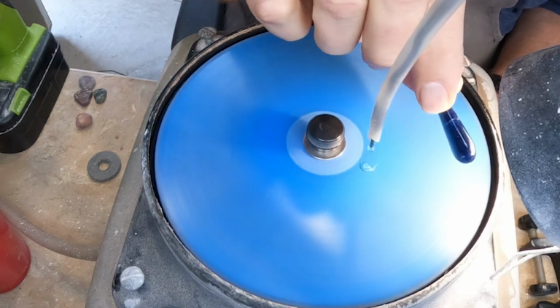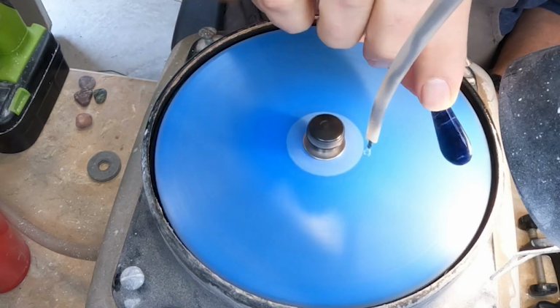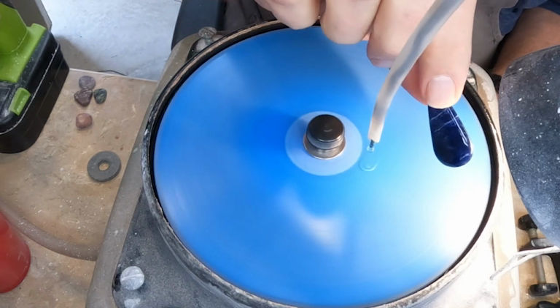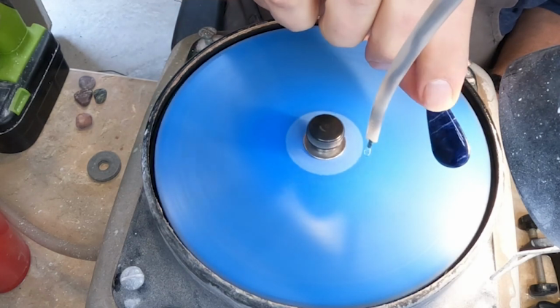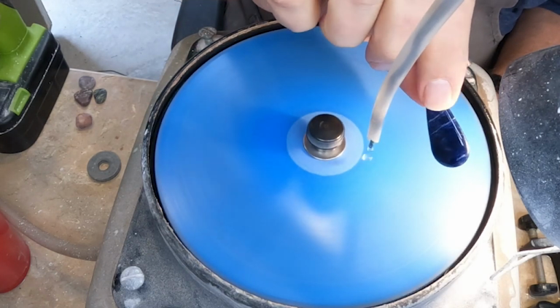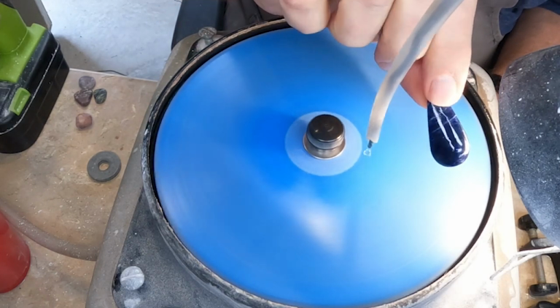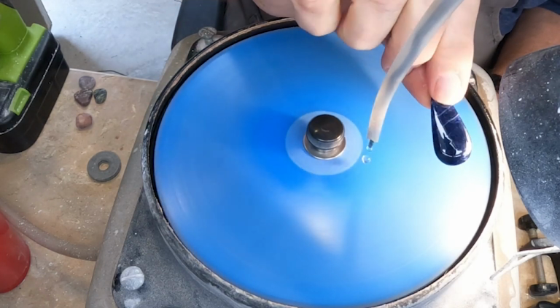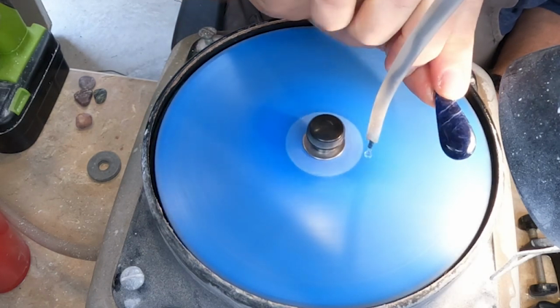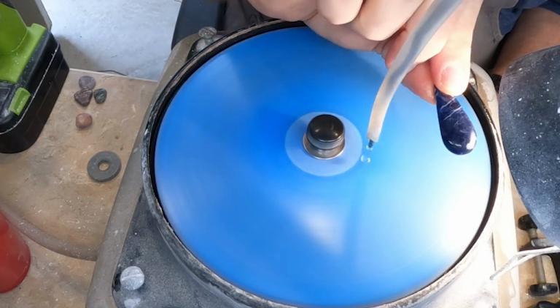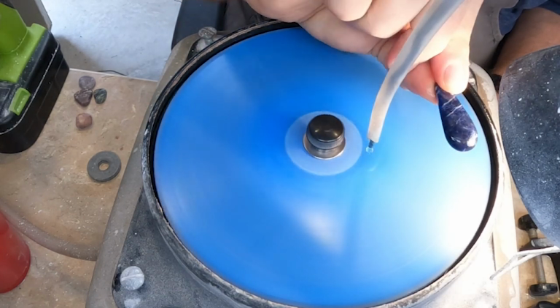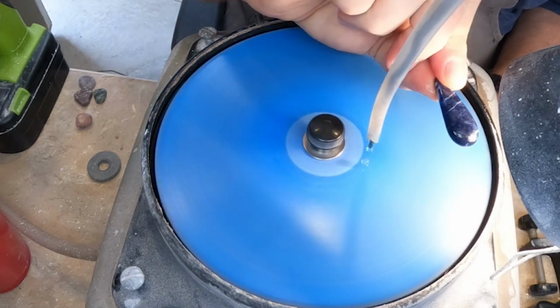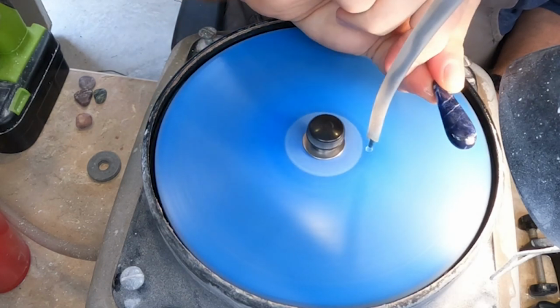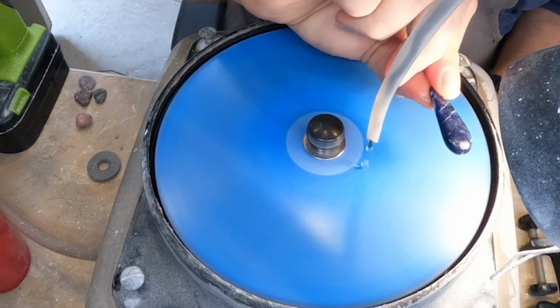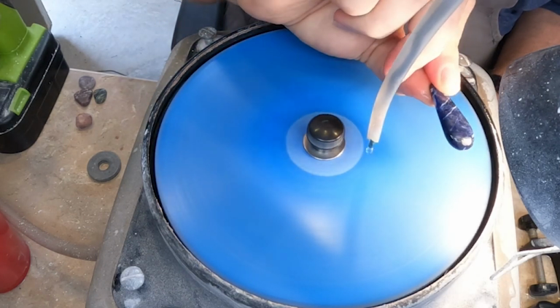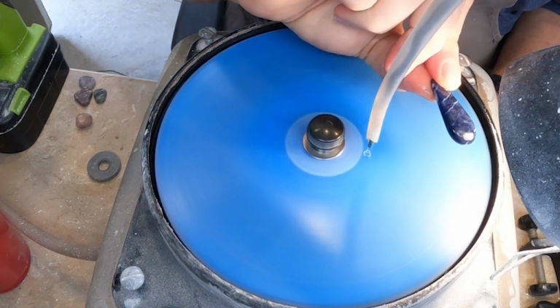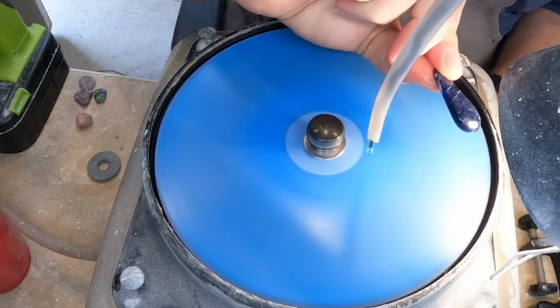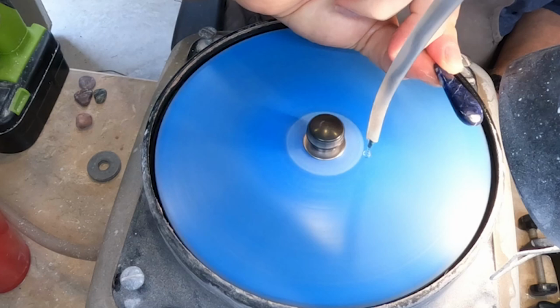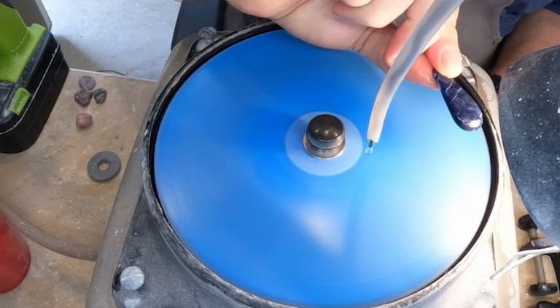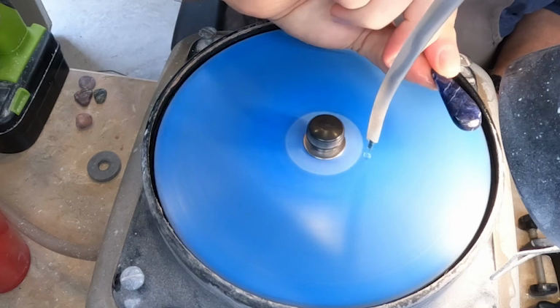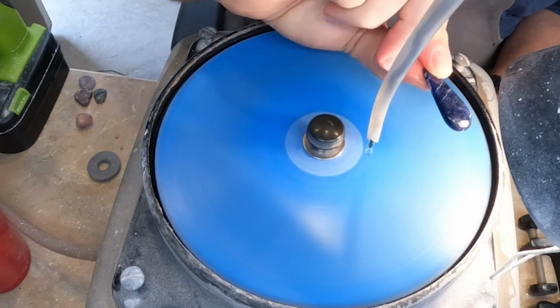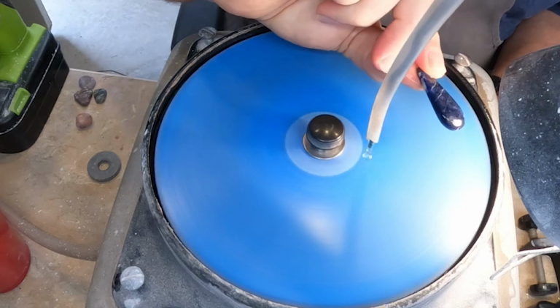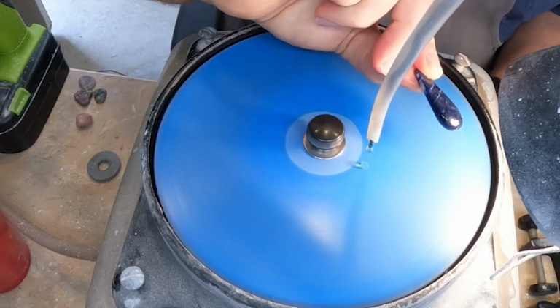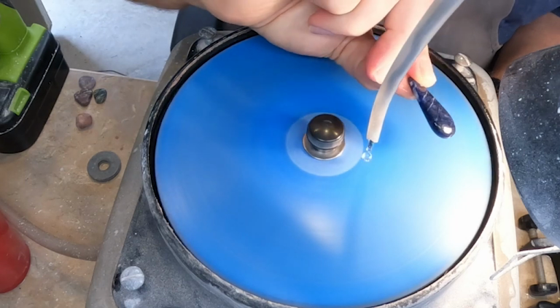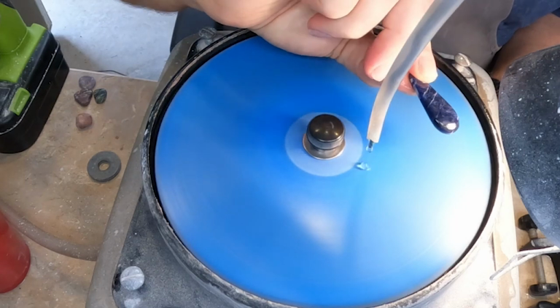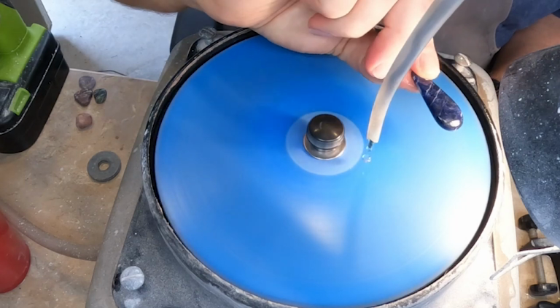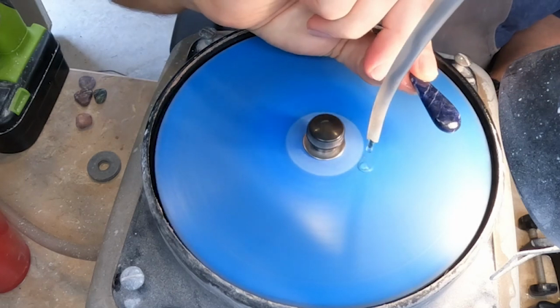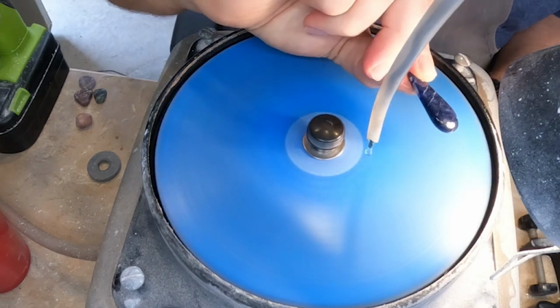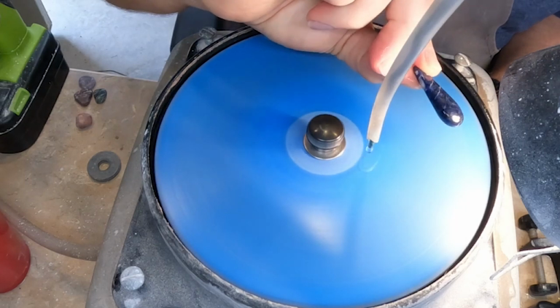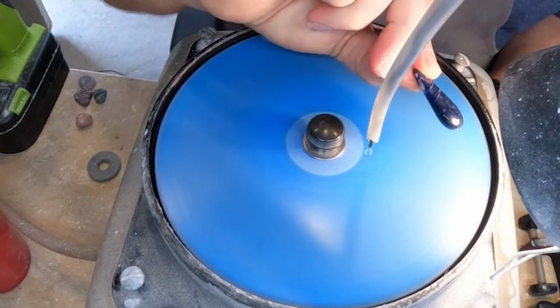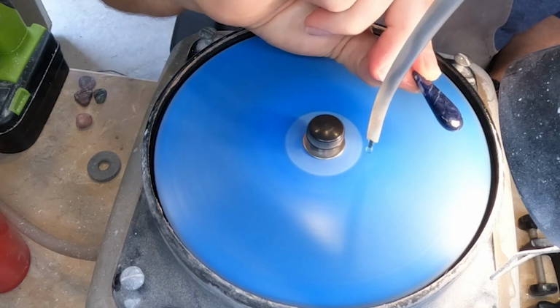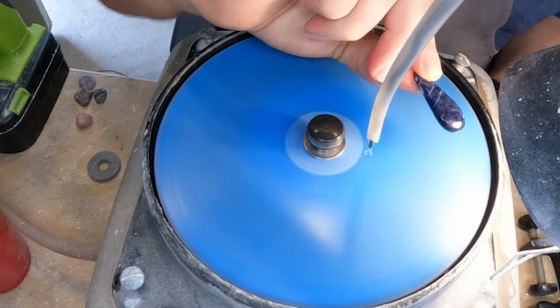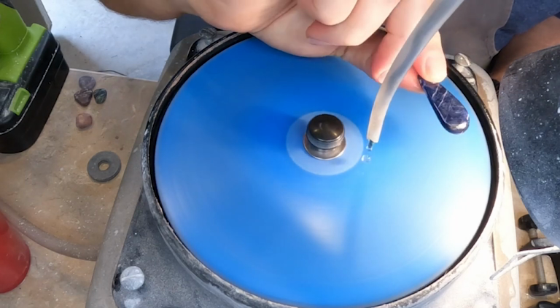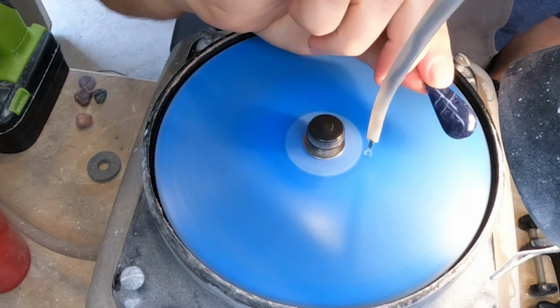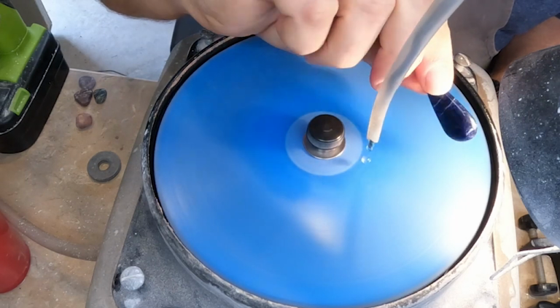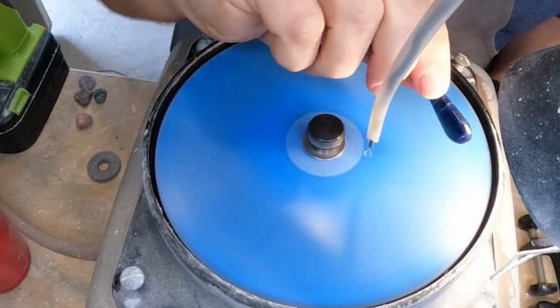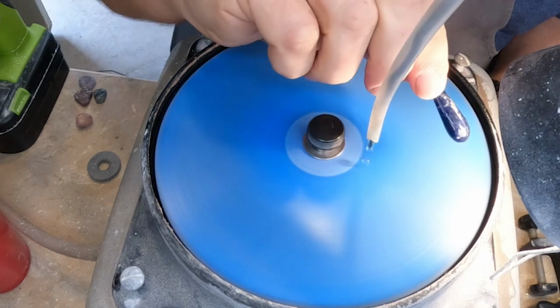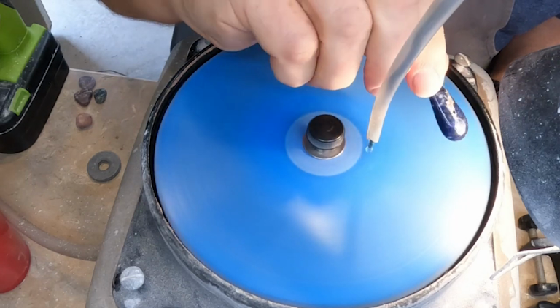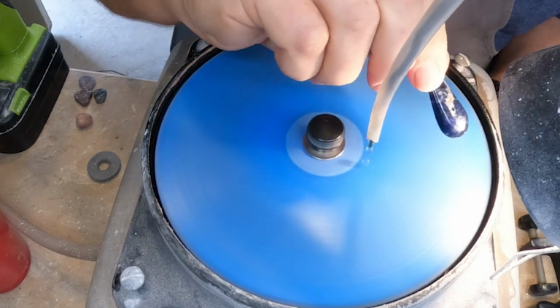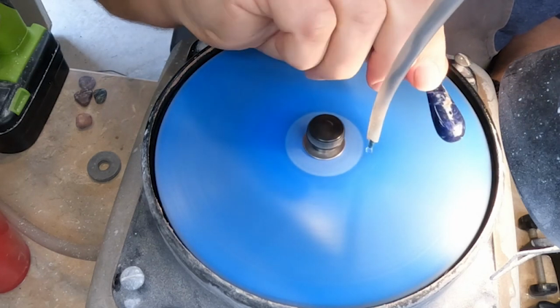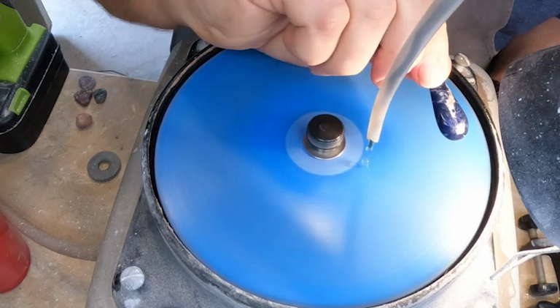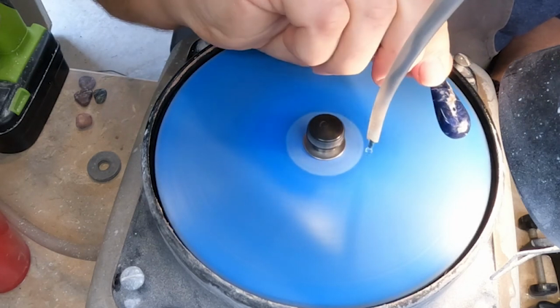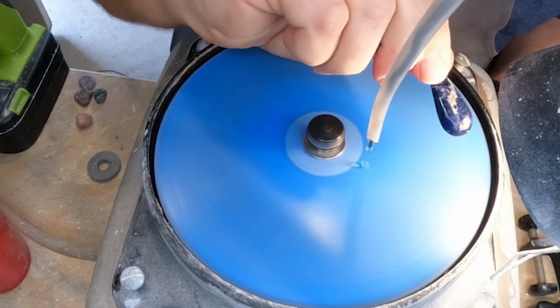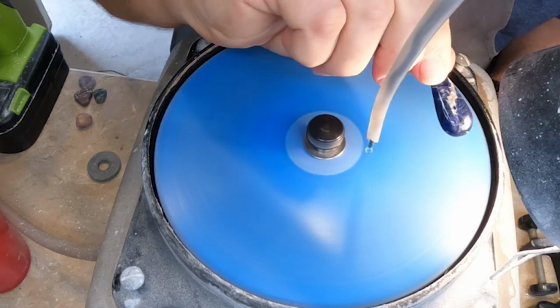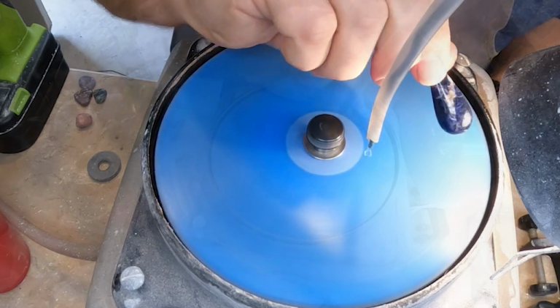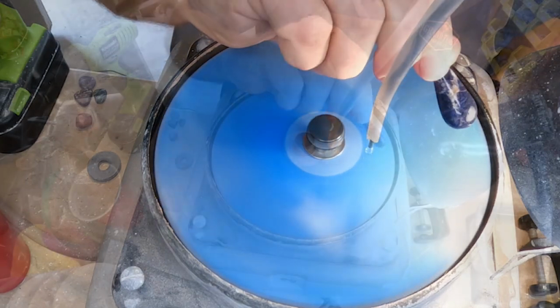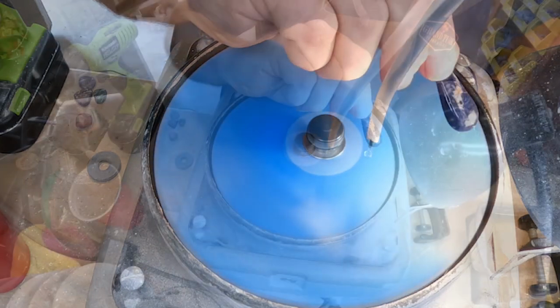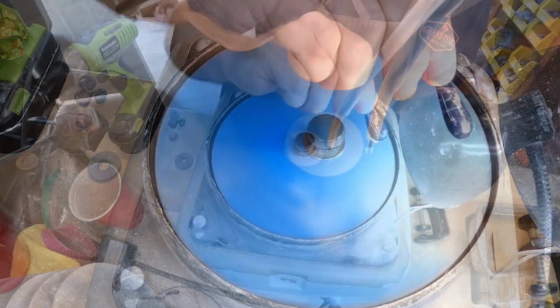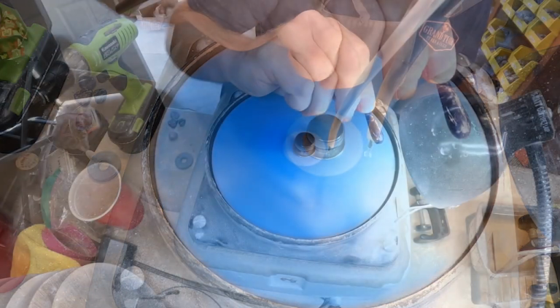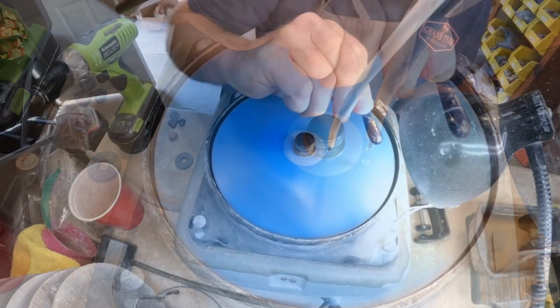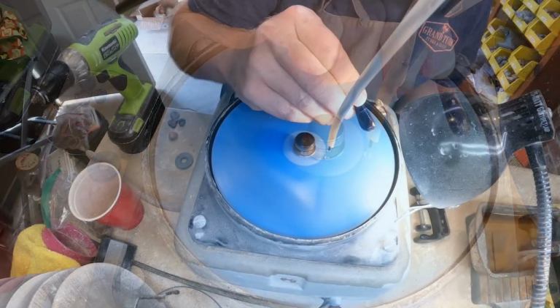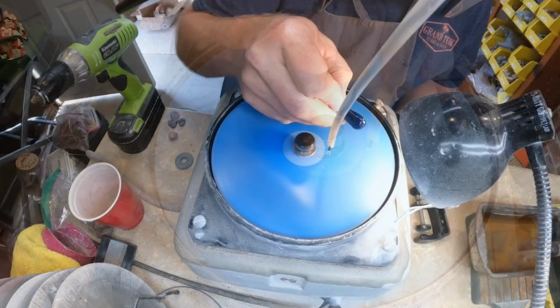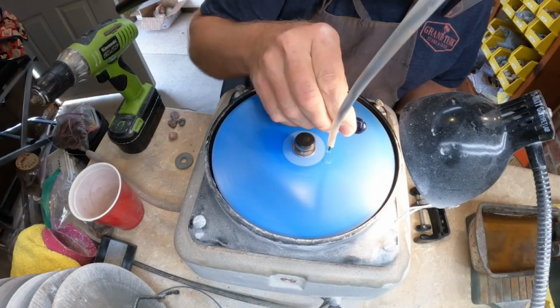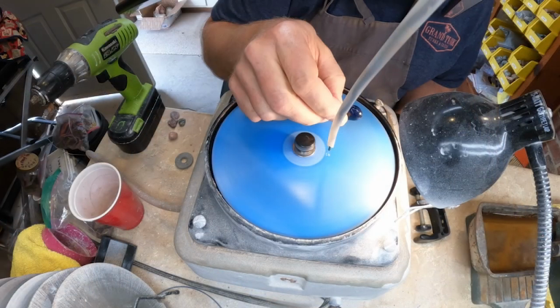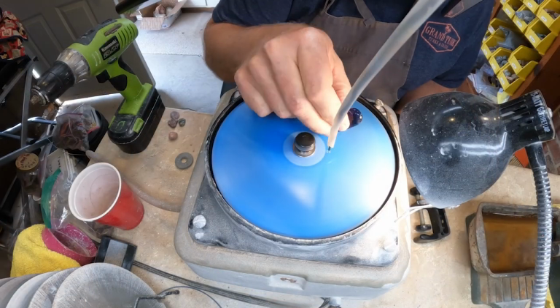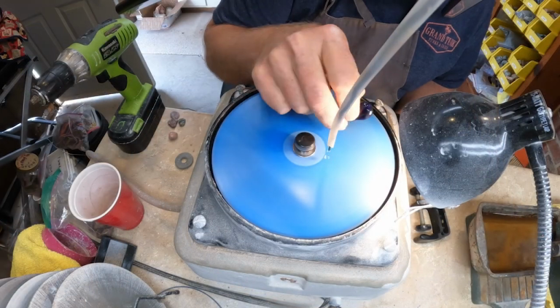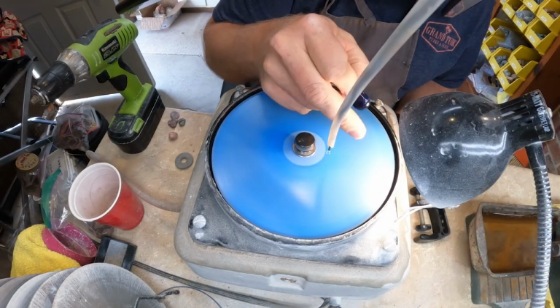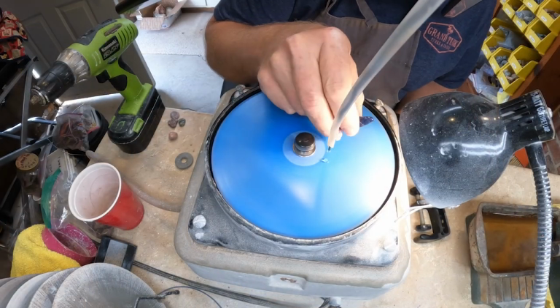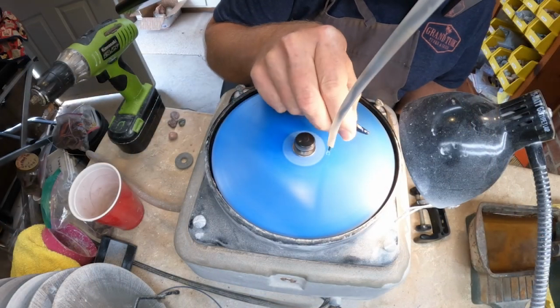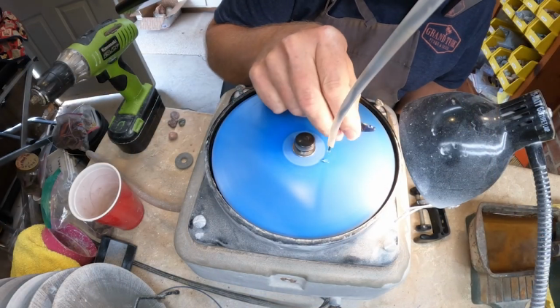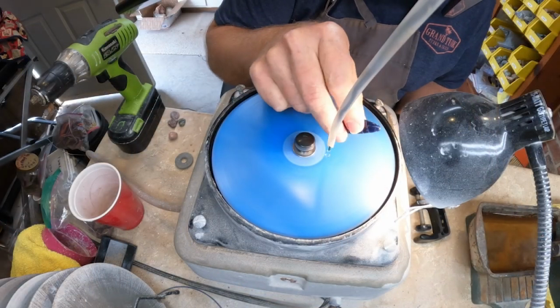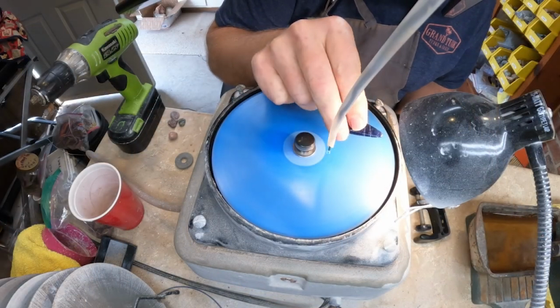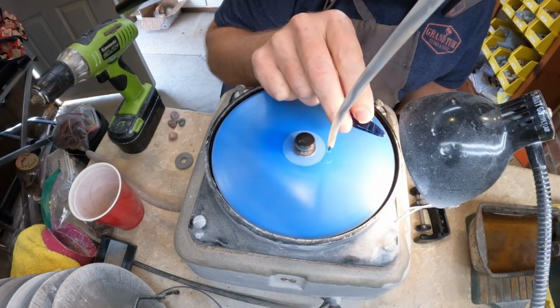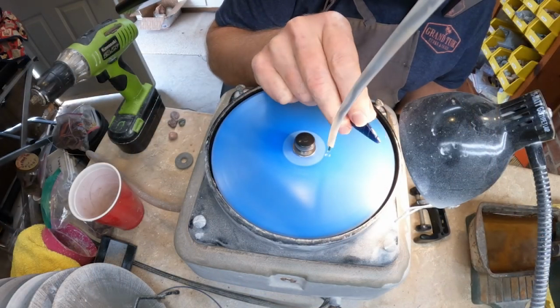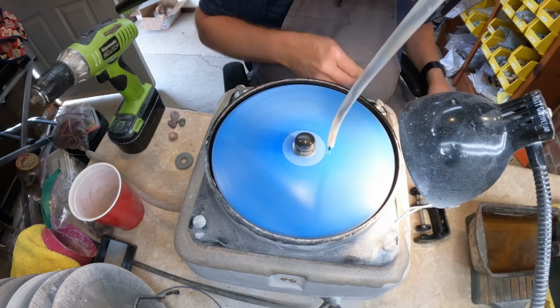See, now we're actually getting a little bit of shine to it. We'll have one more stage after this where we'll really polish it up.